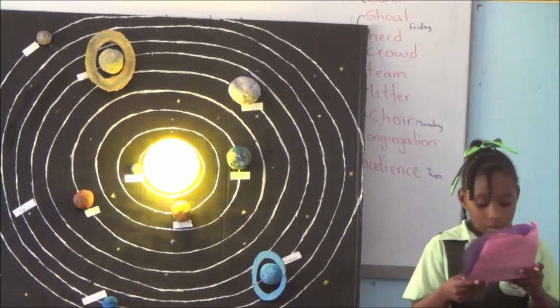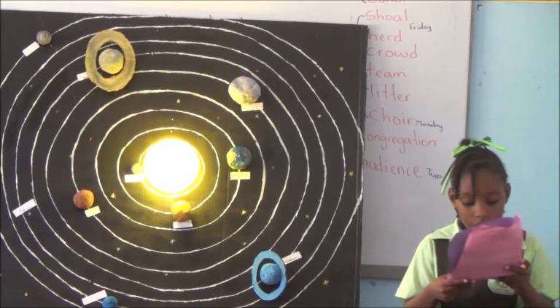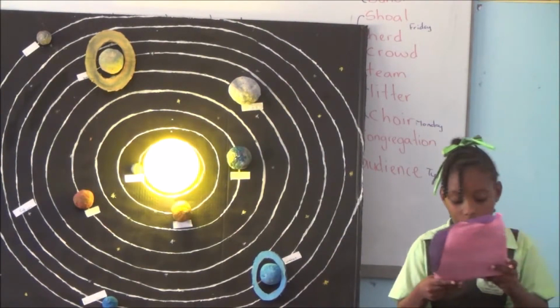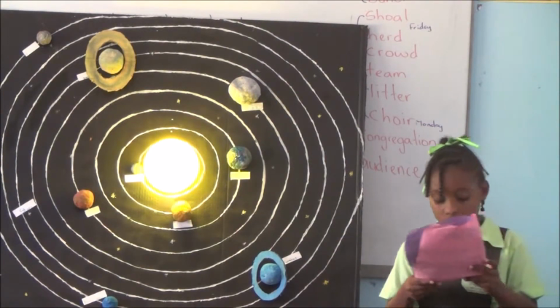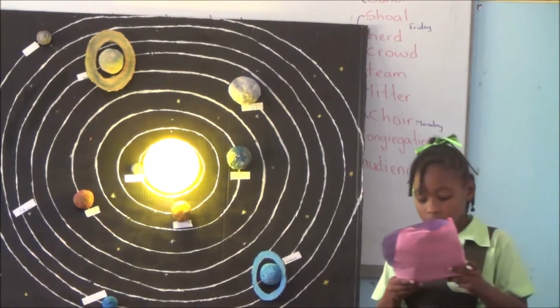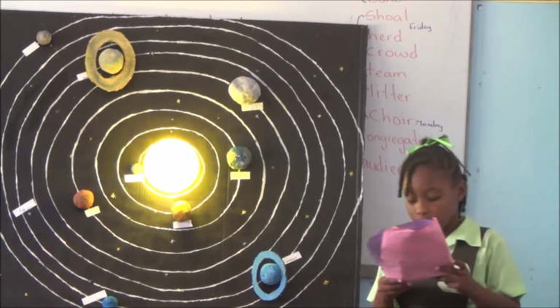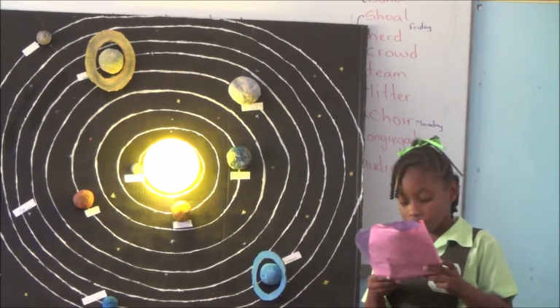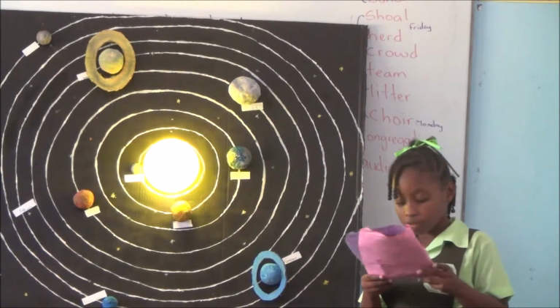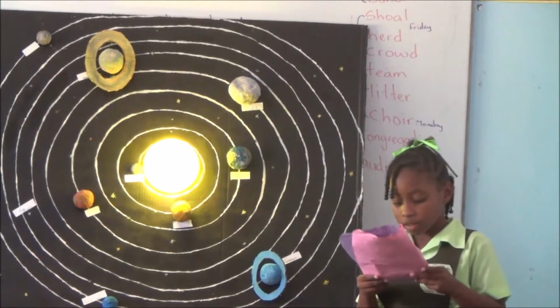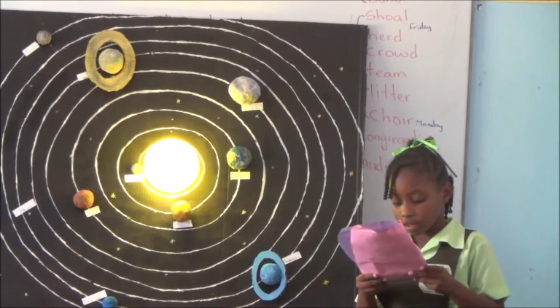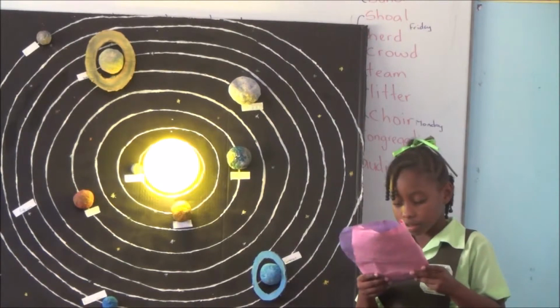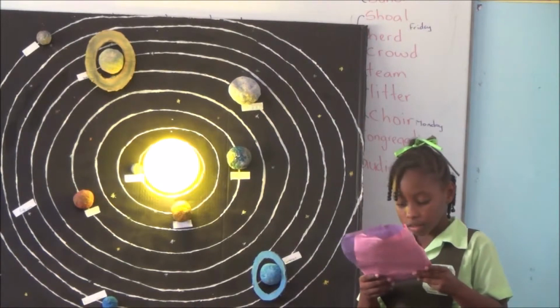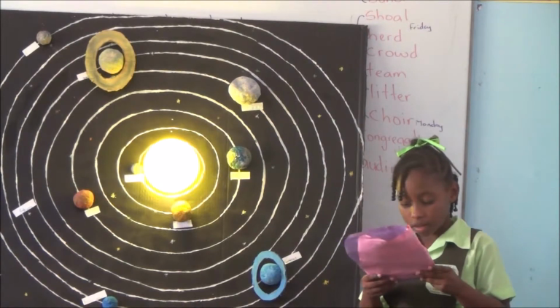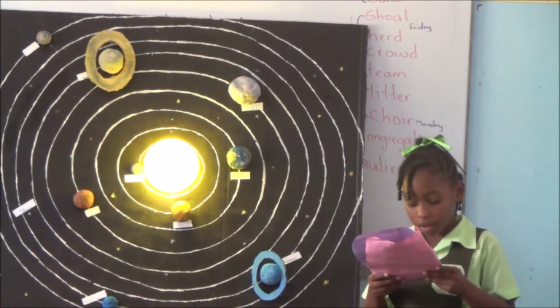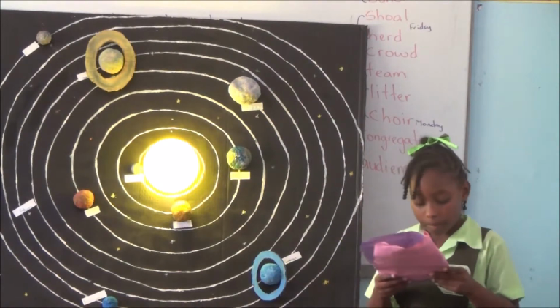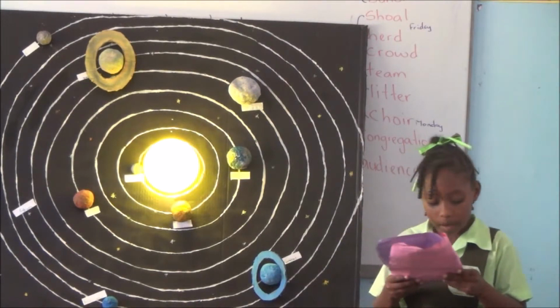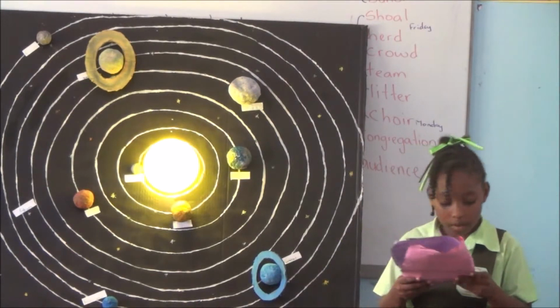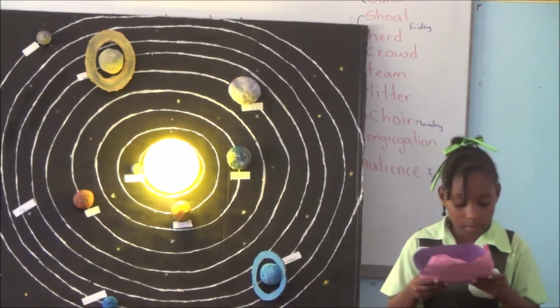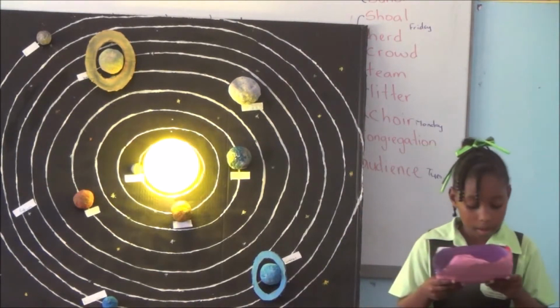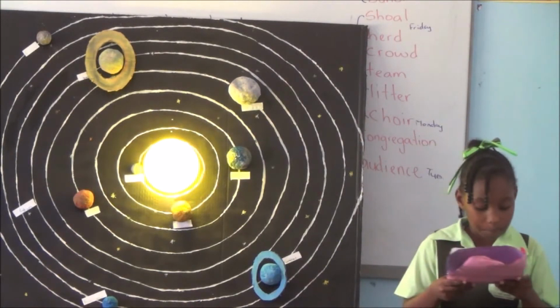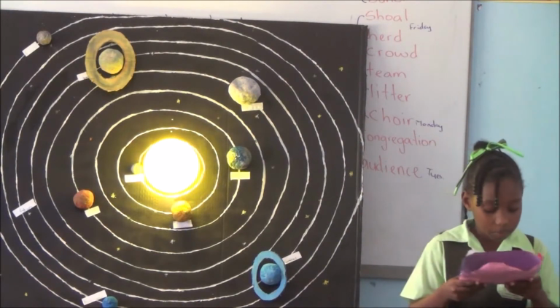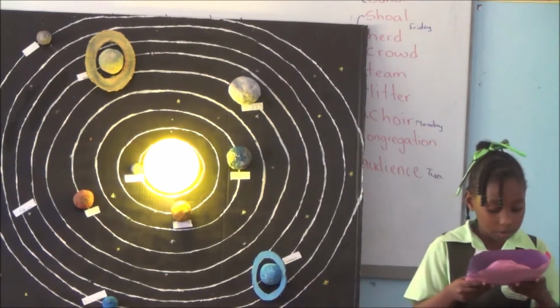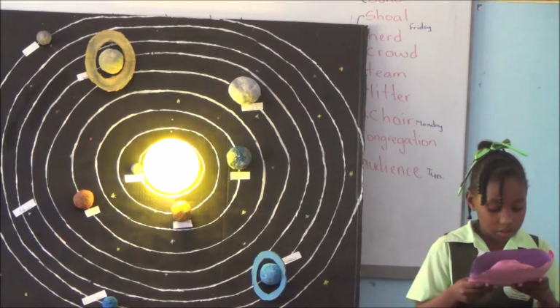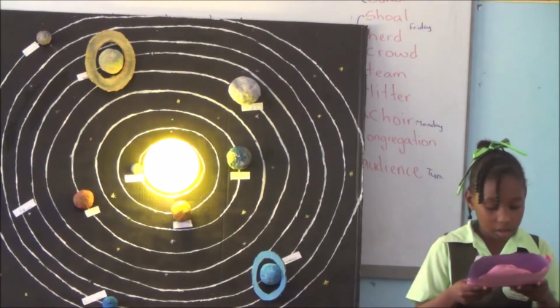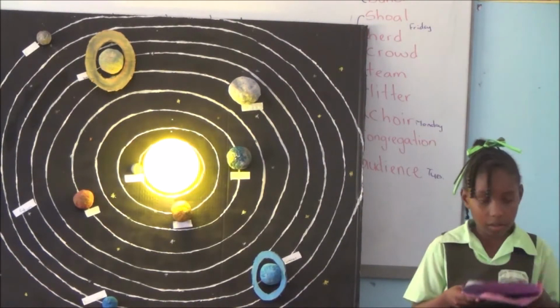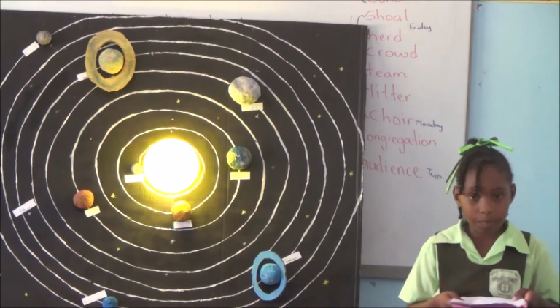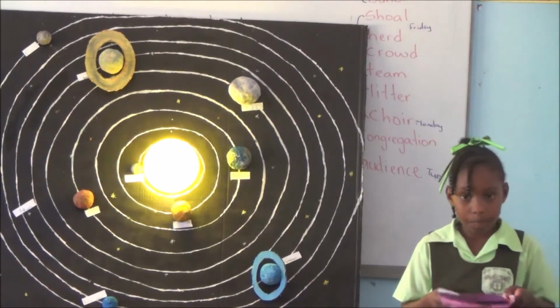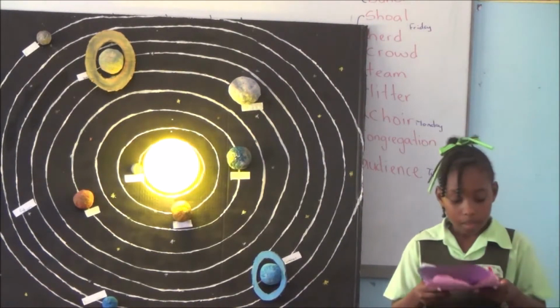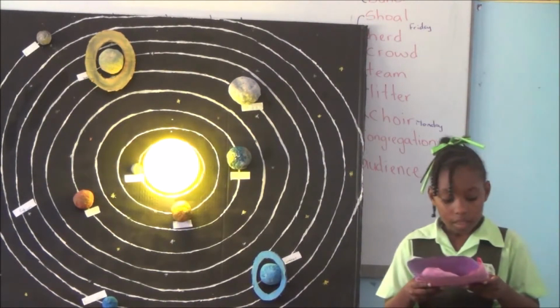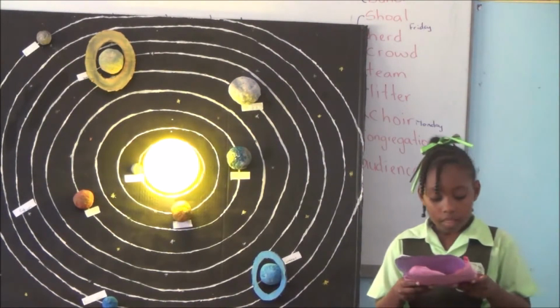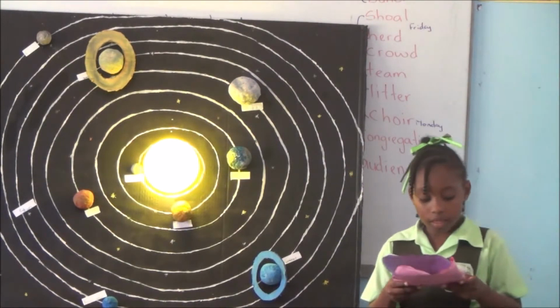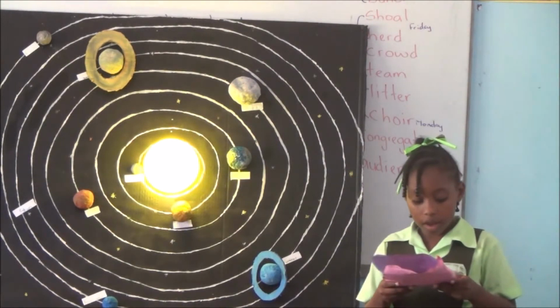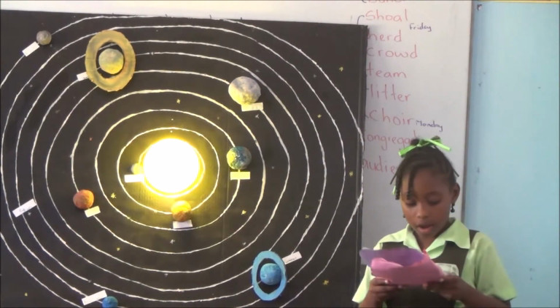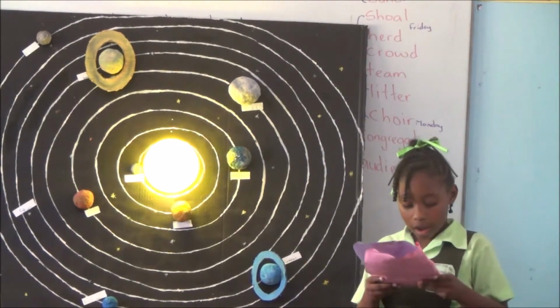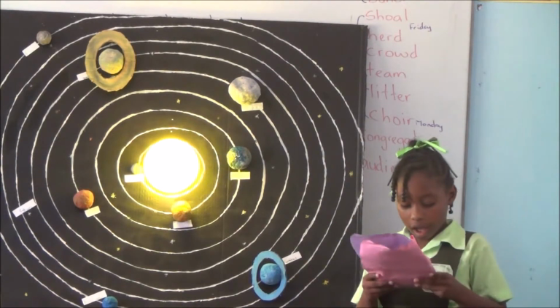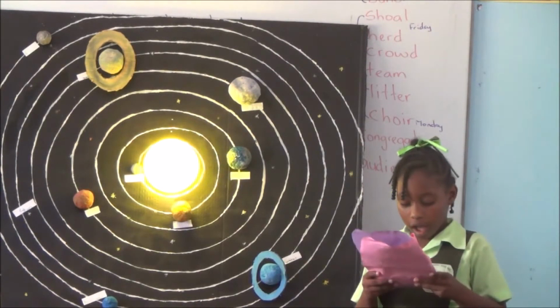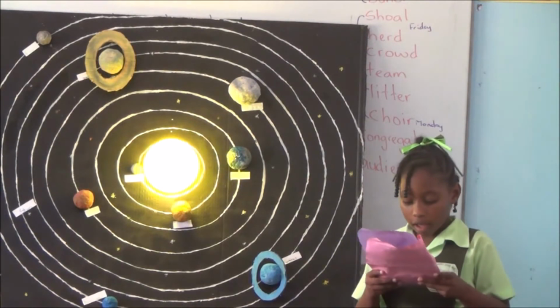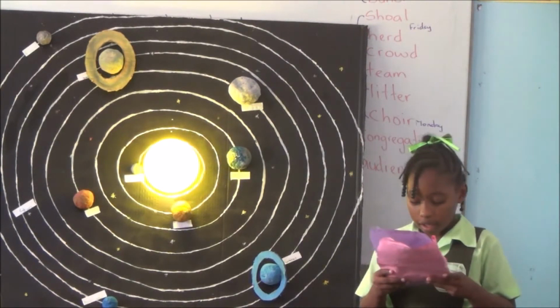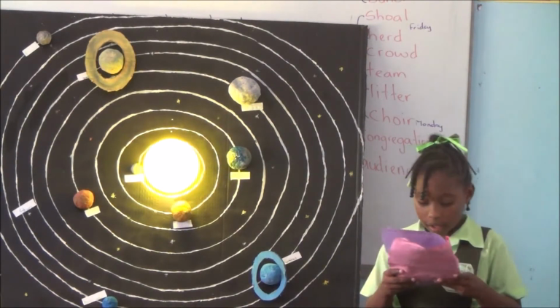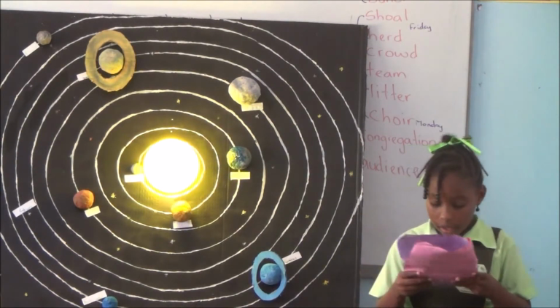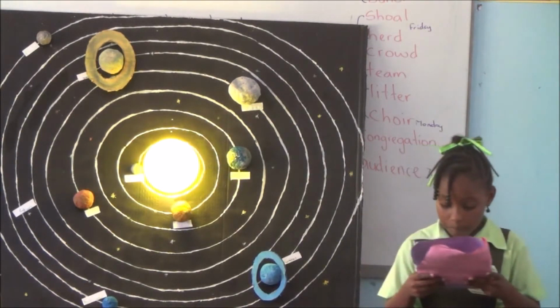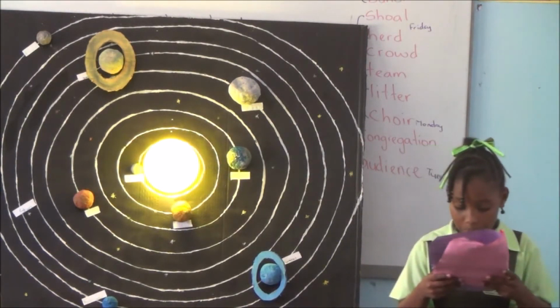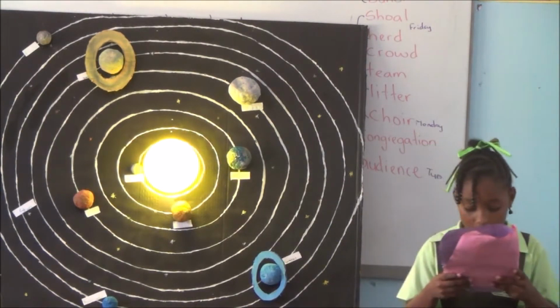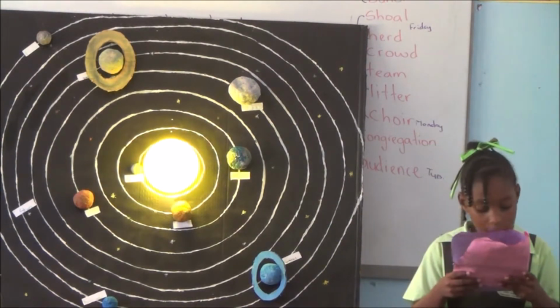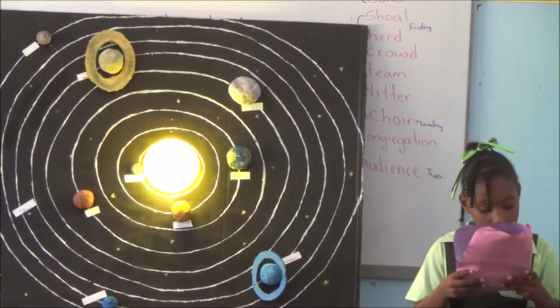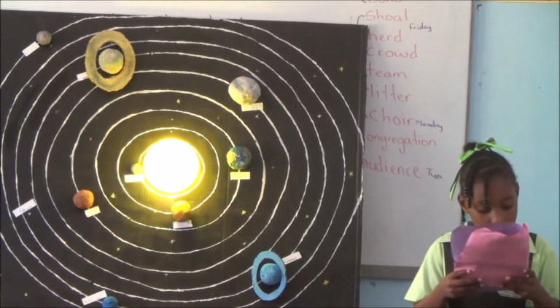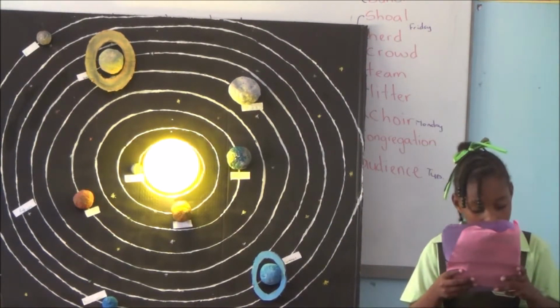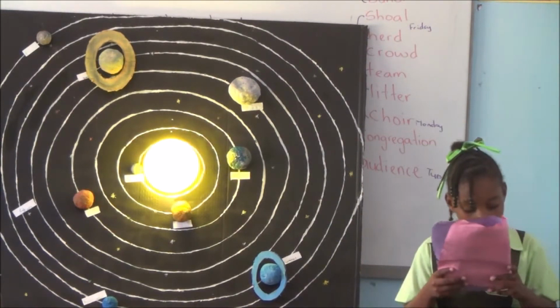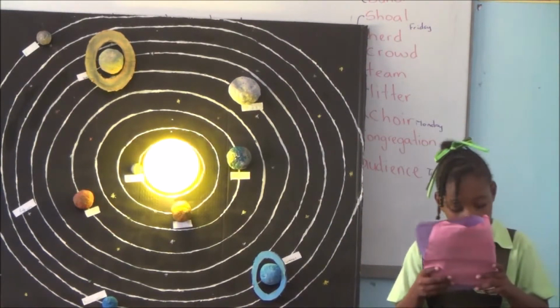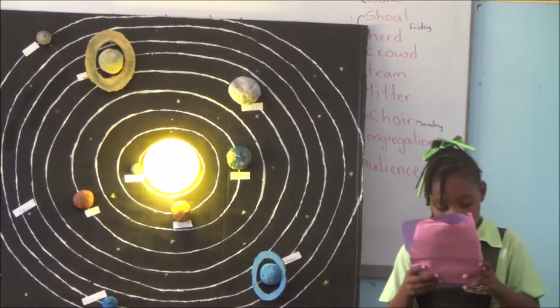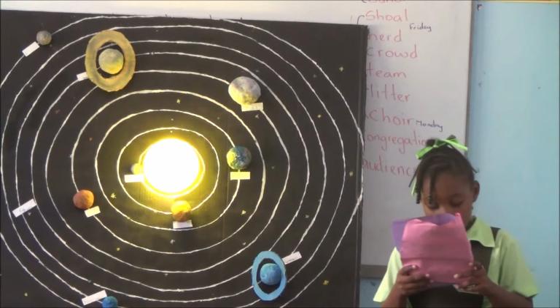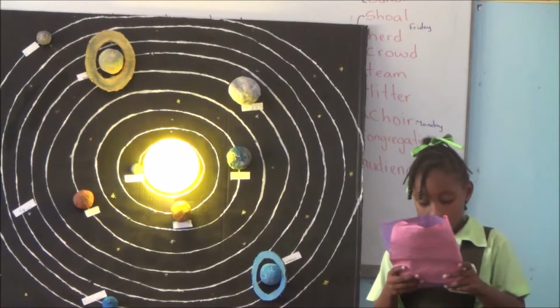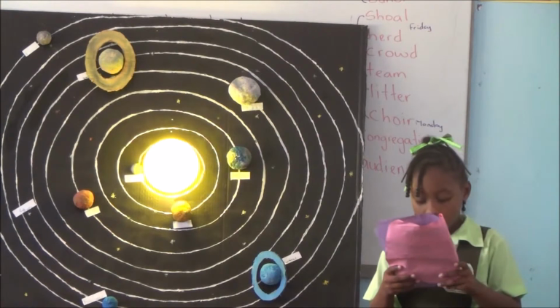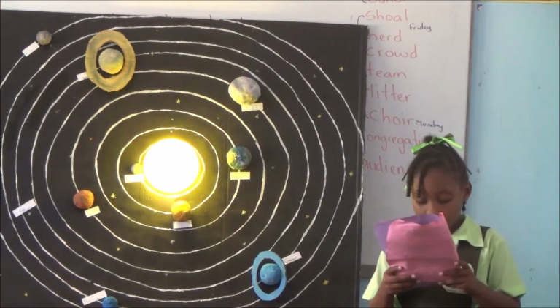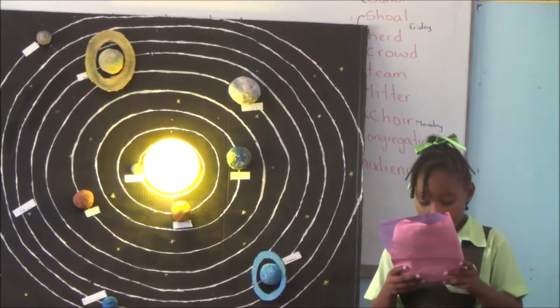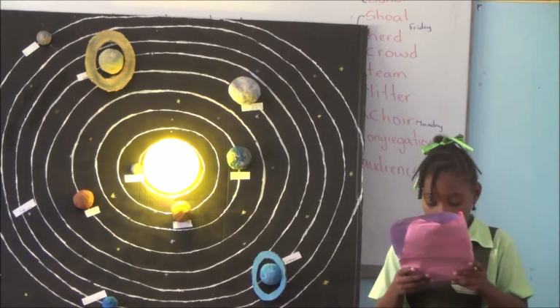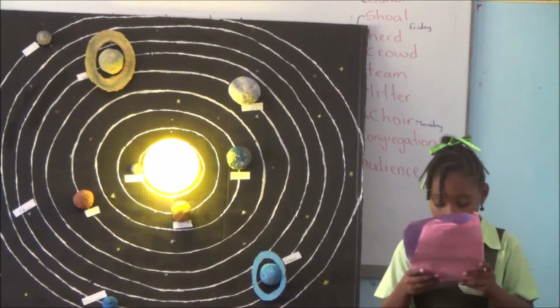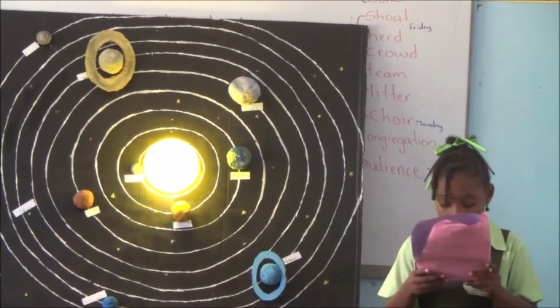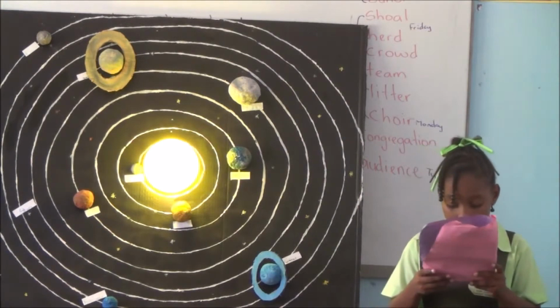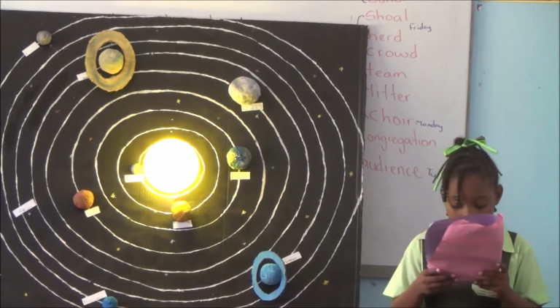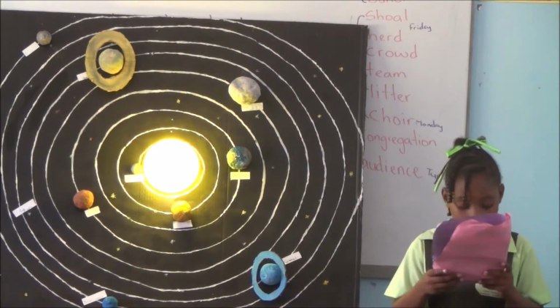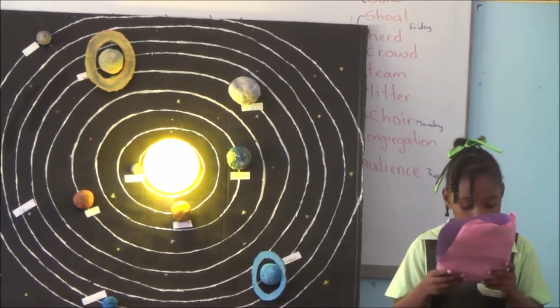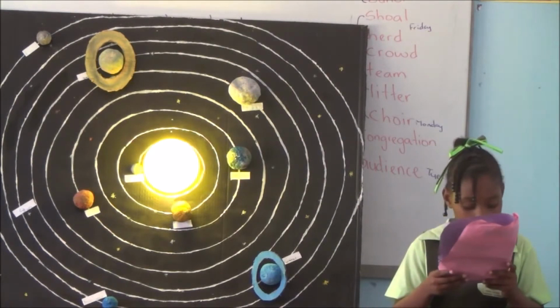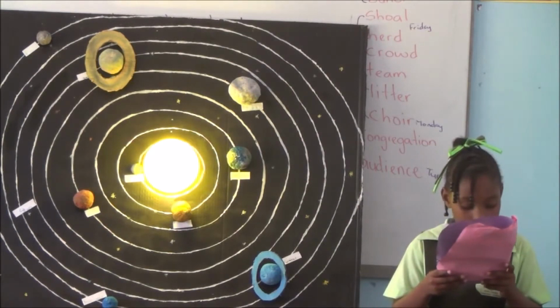To tell you a little about my project, there are eight planets all revolving around the system.